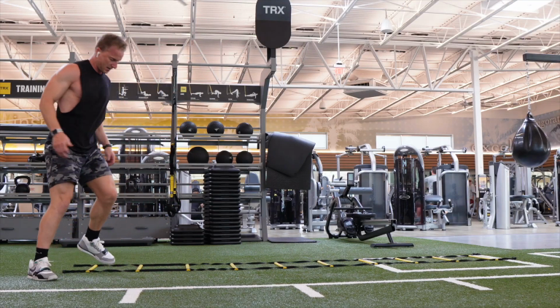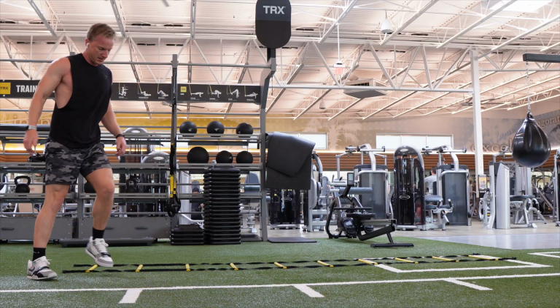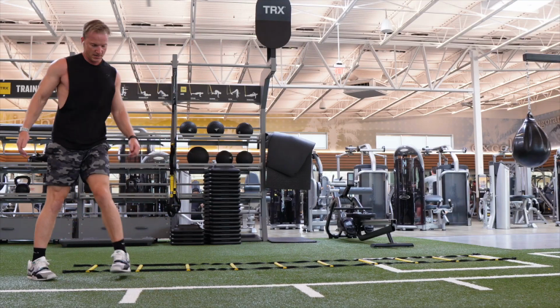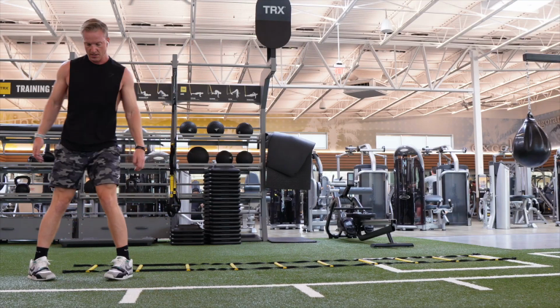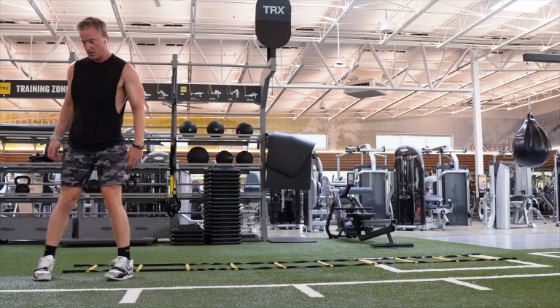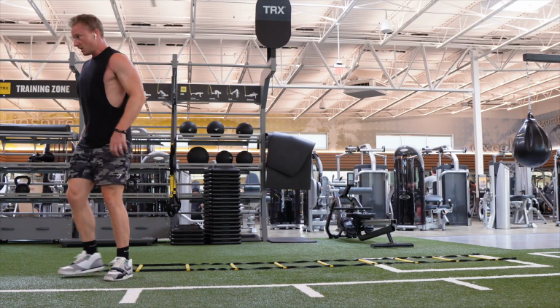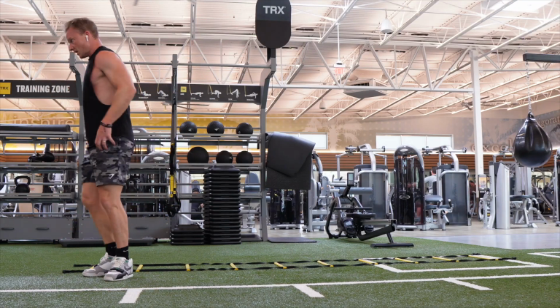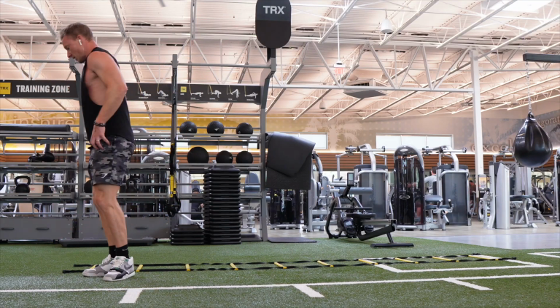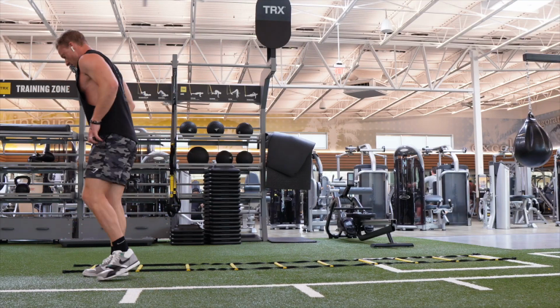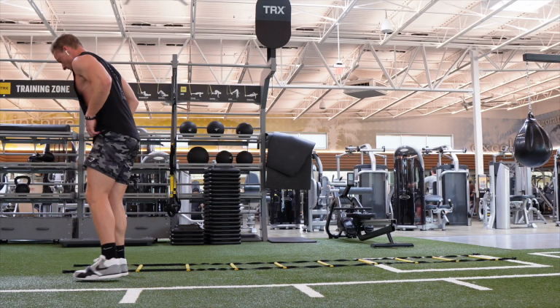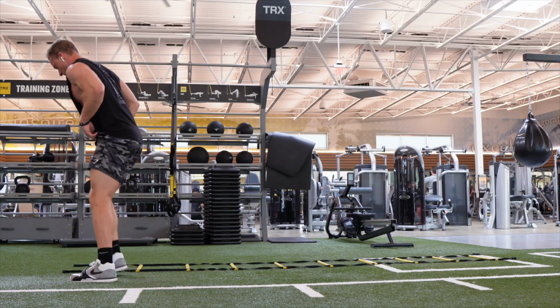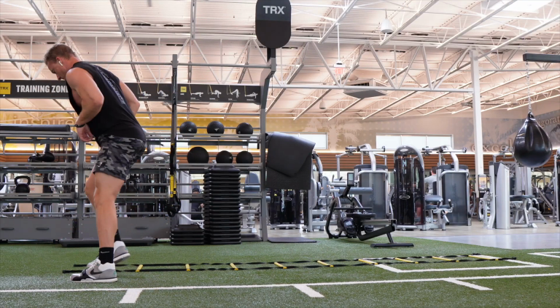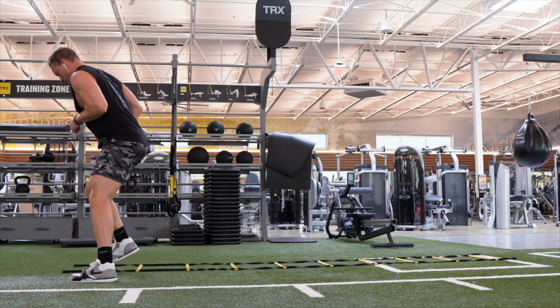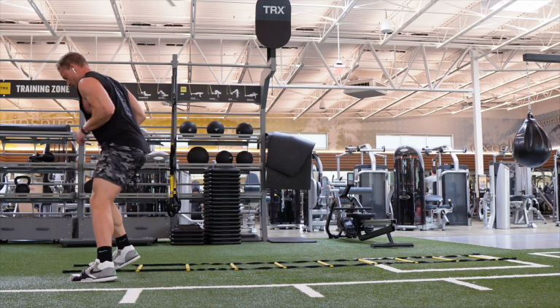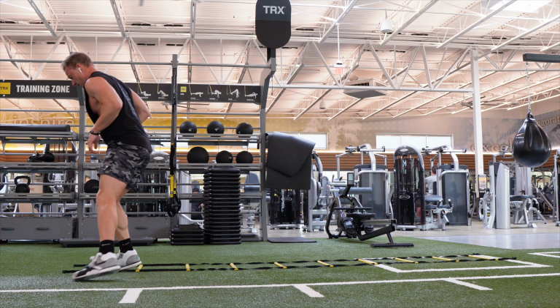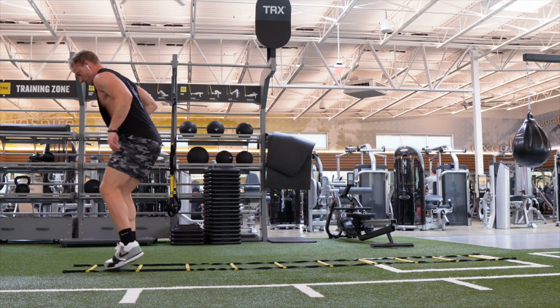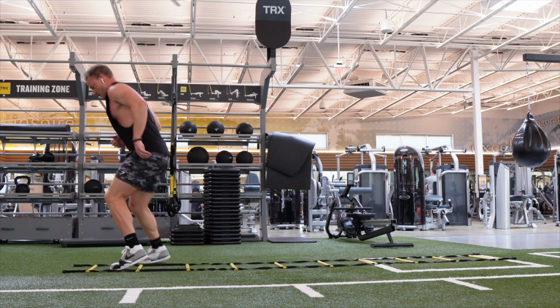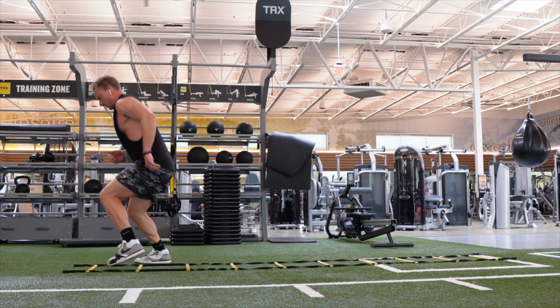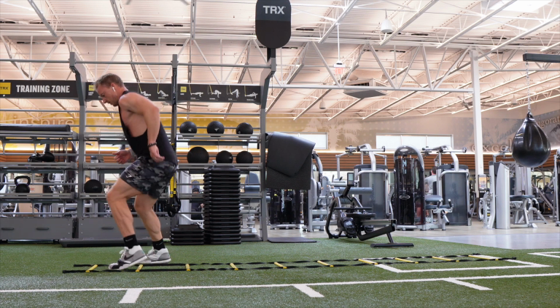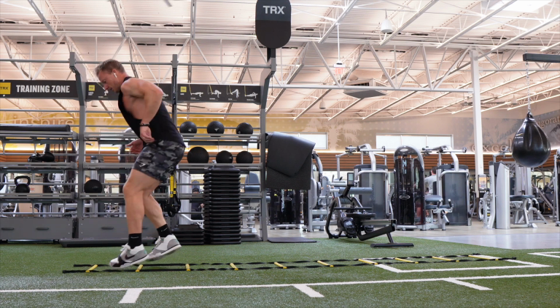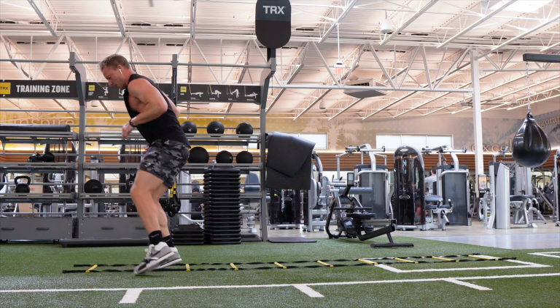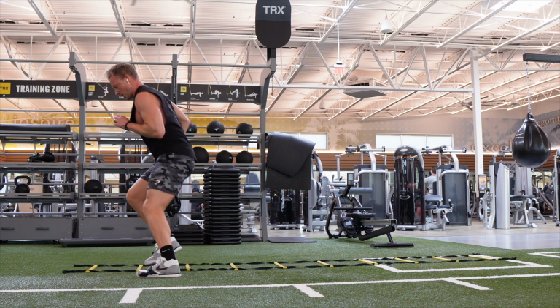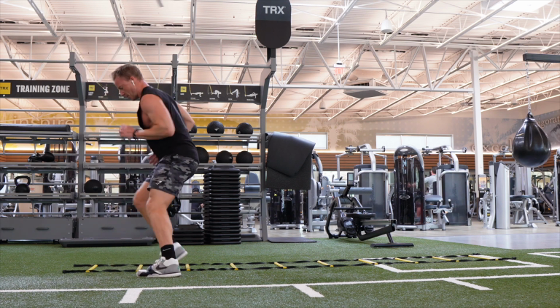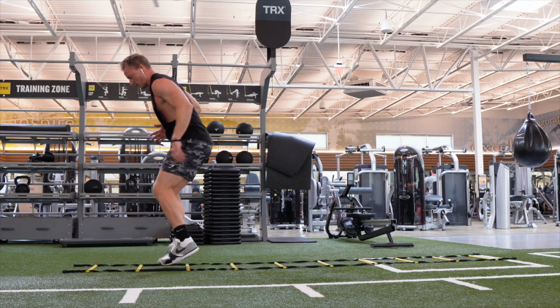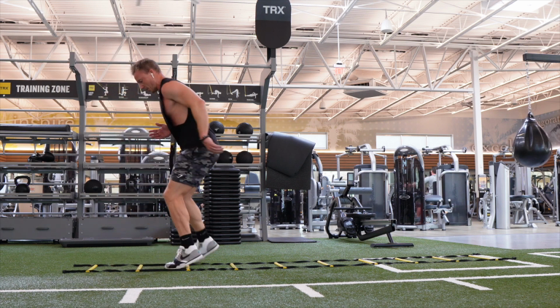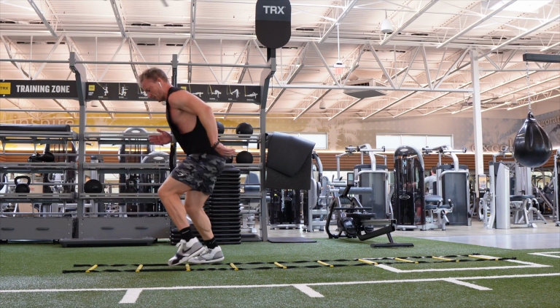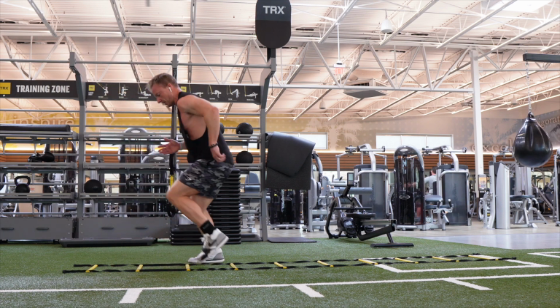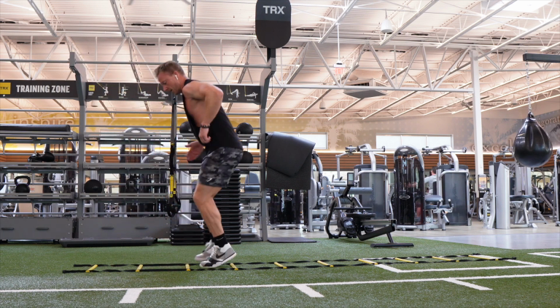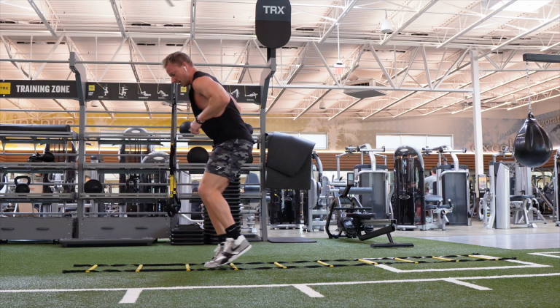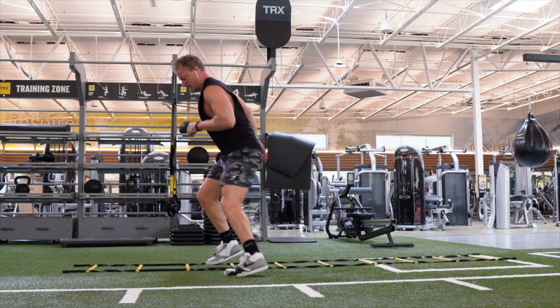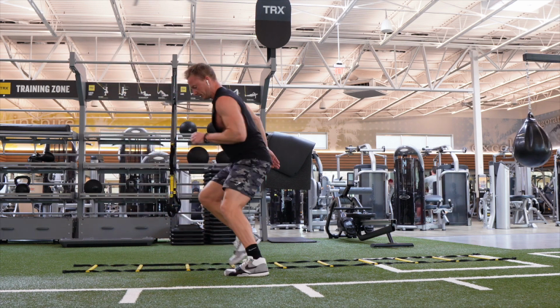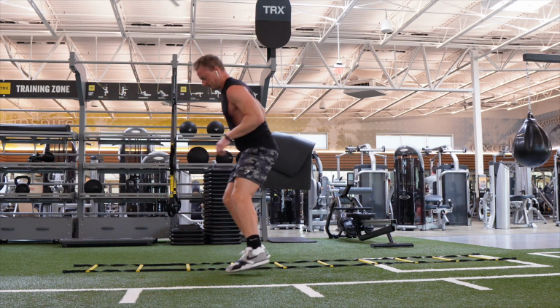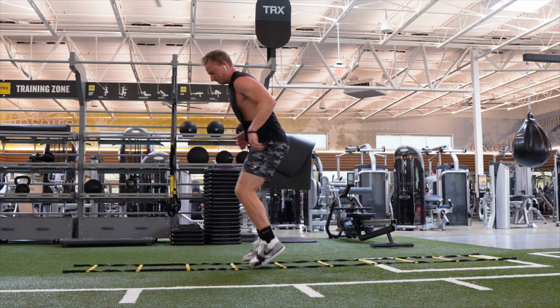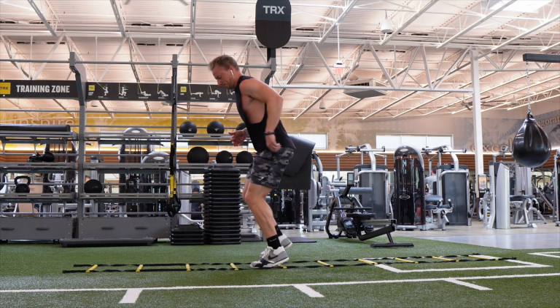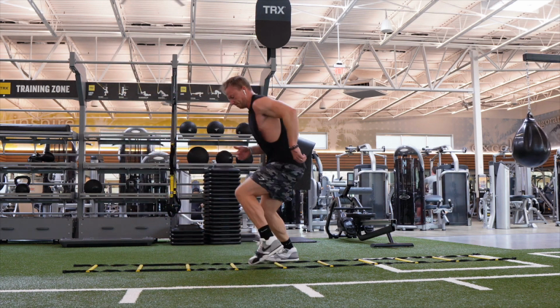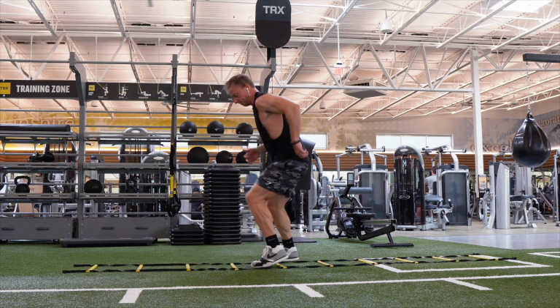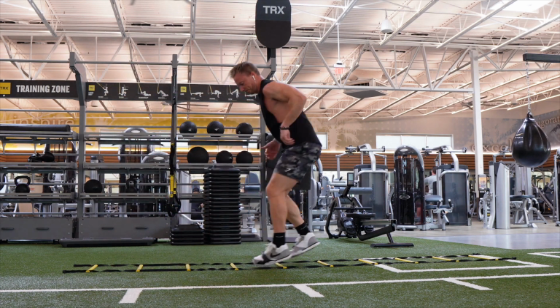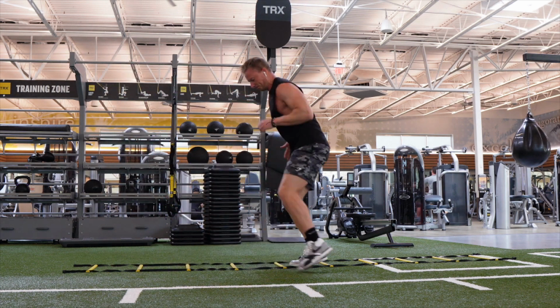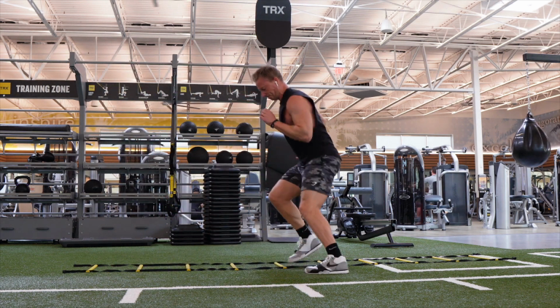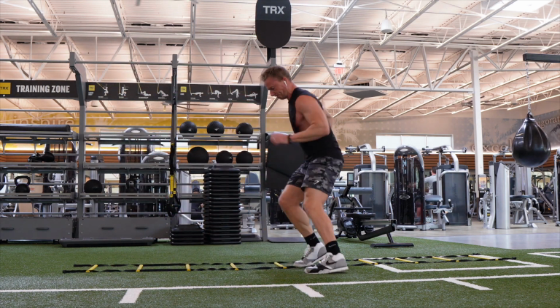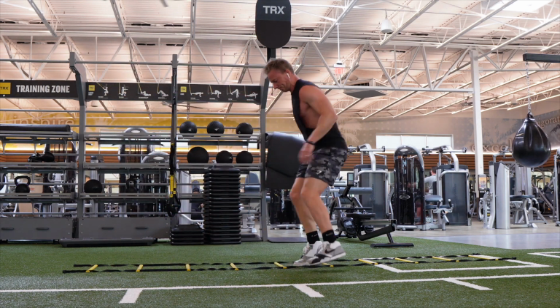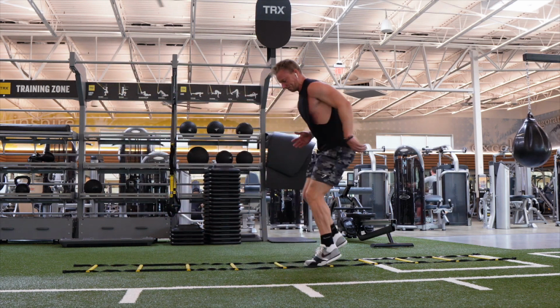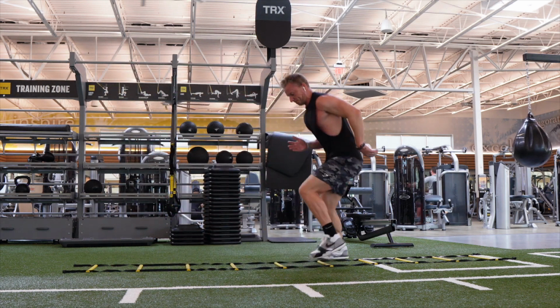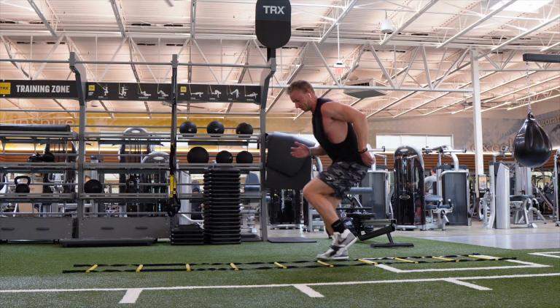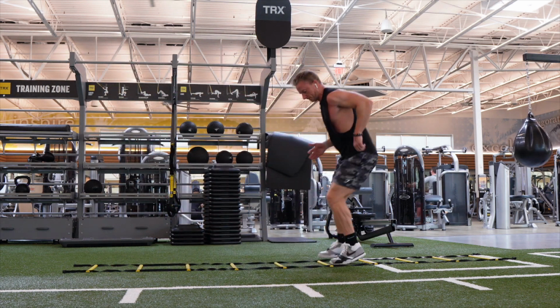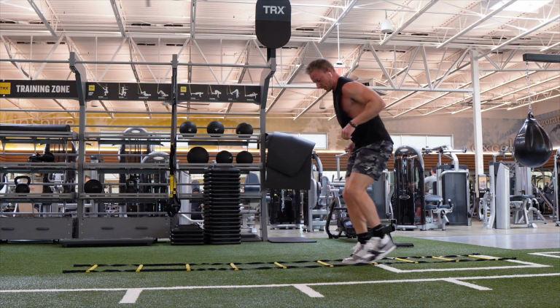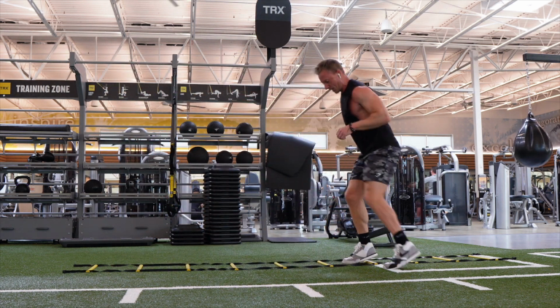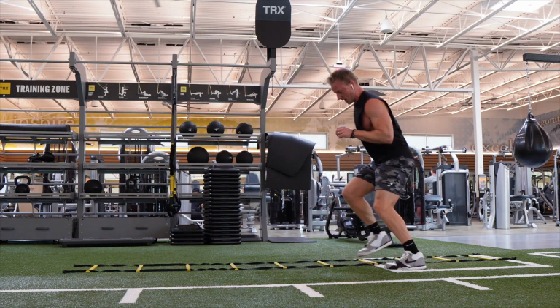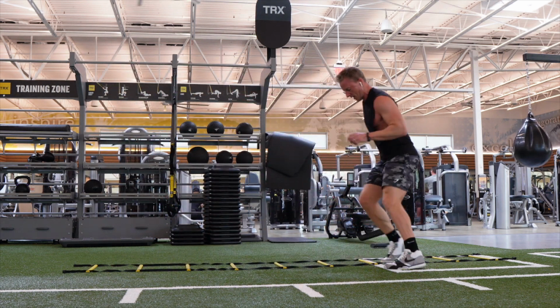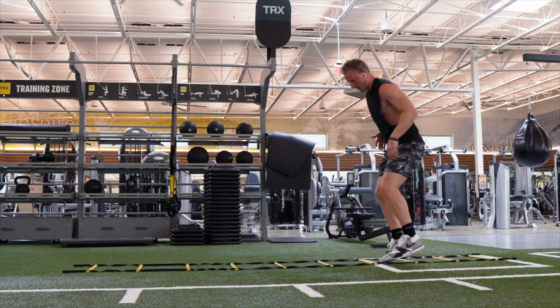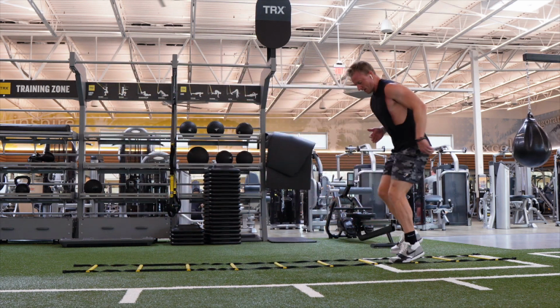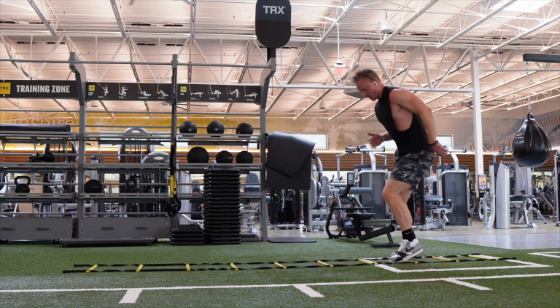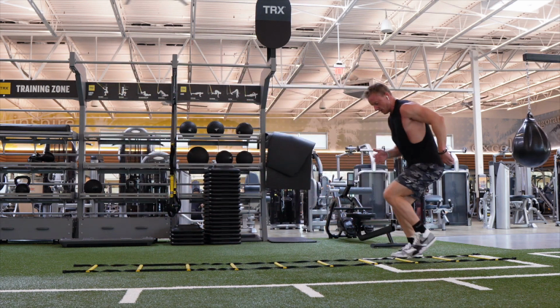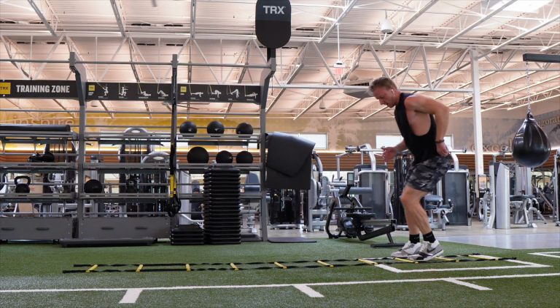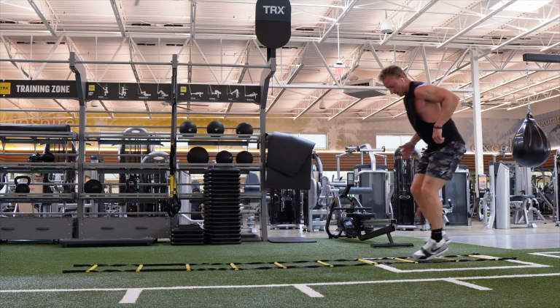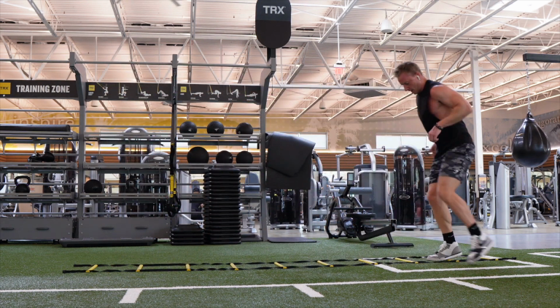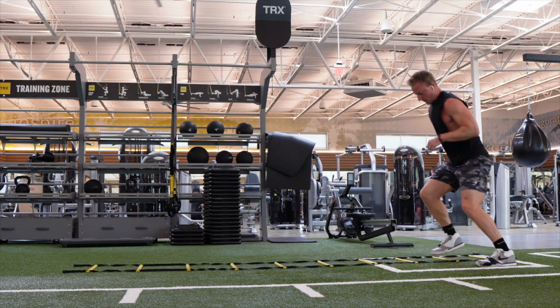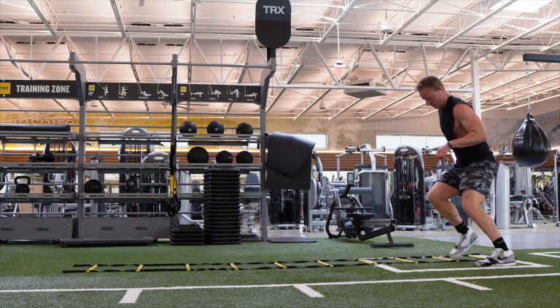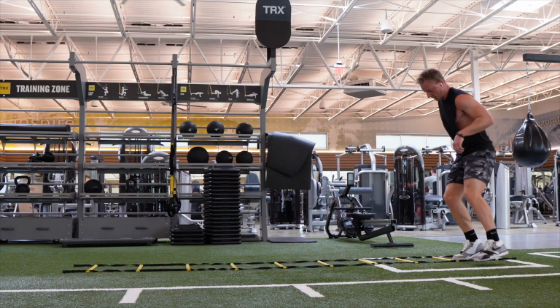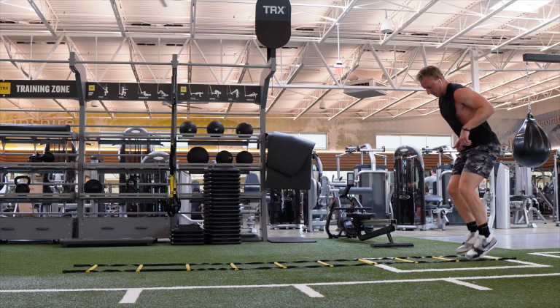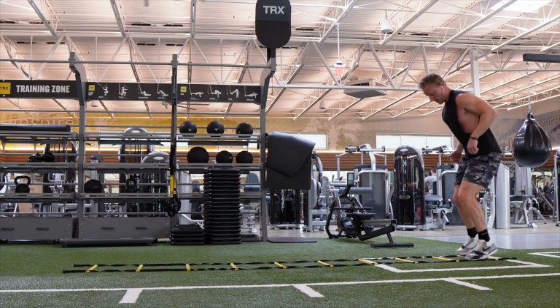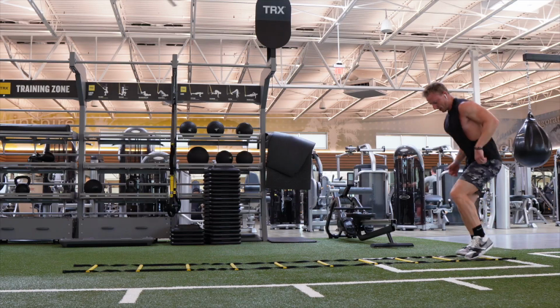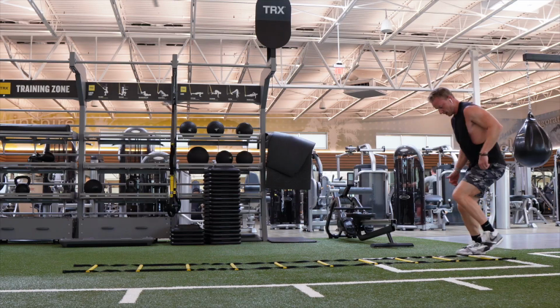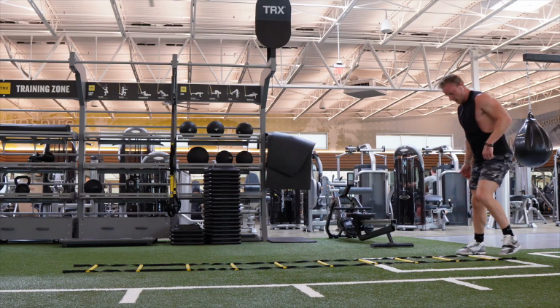Once you reach the end of the ladder, face away from the ladder and reverse the movement, moving backwards until you return to the starting position. Repeat for reps or duration.